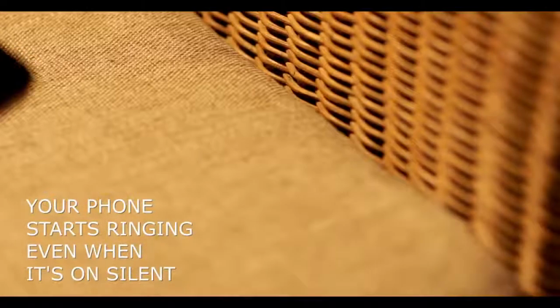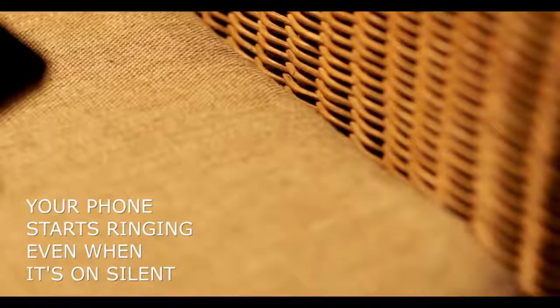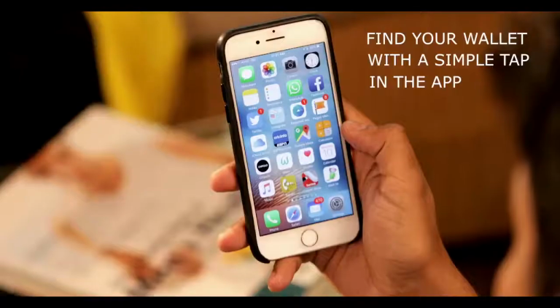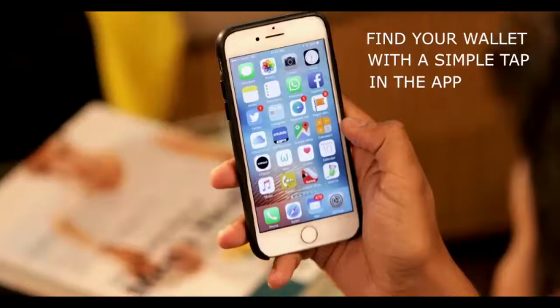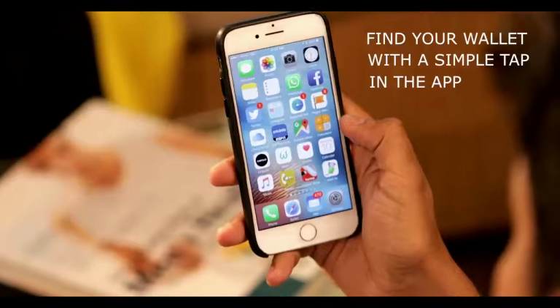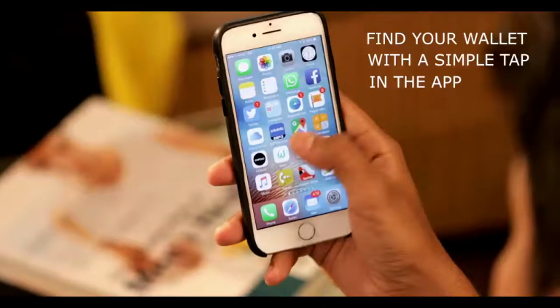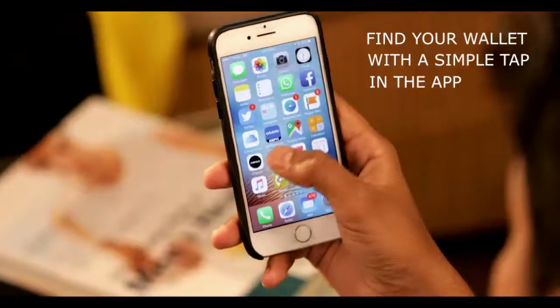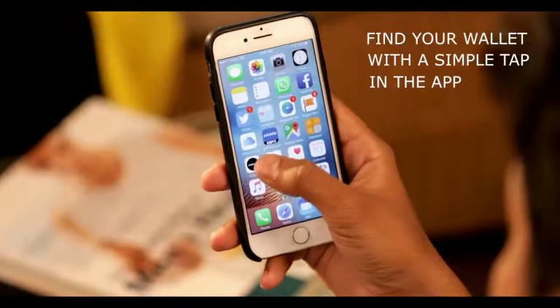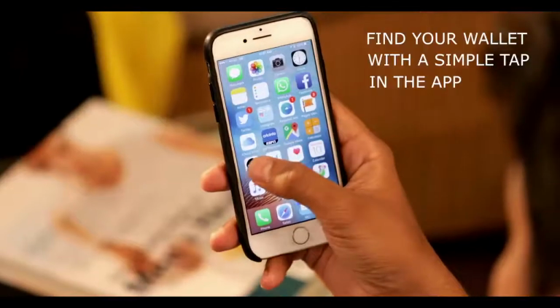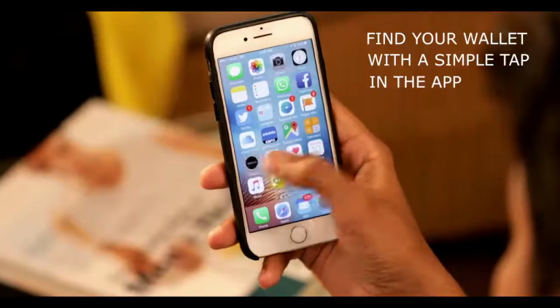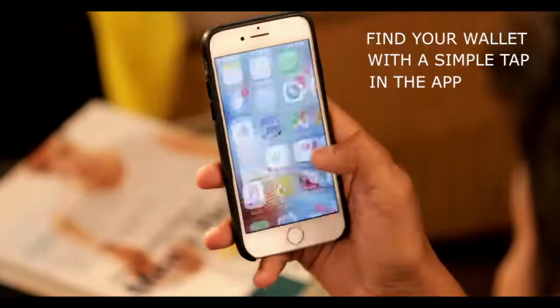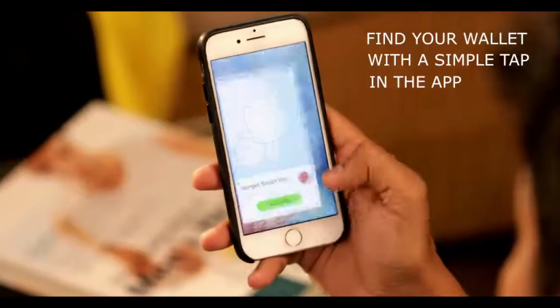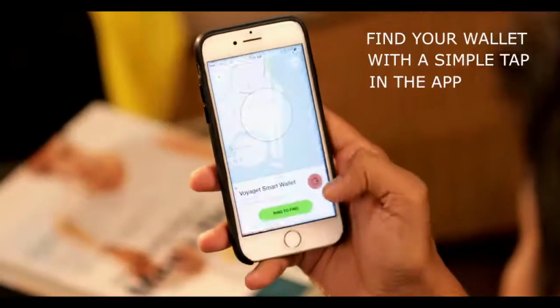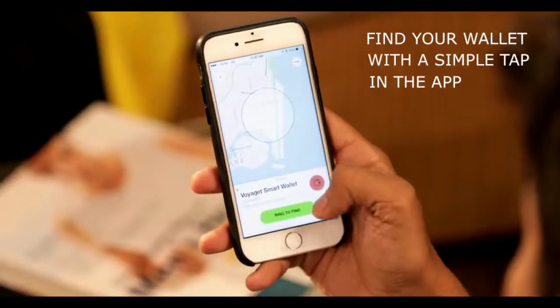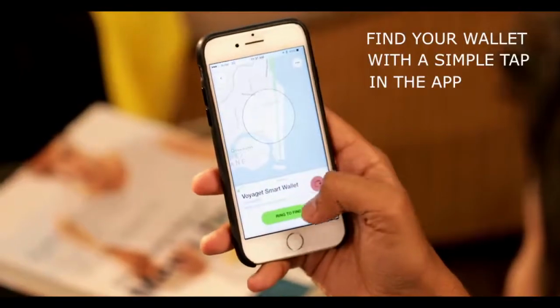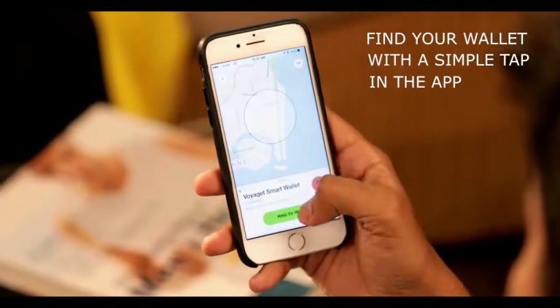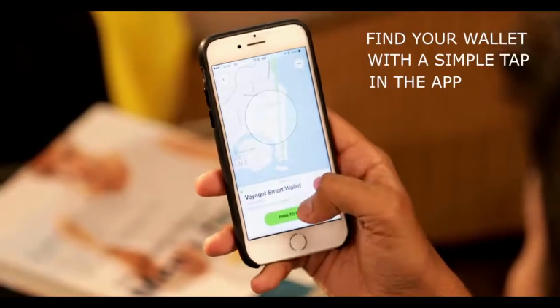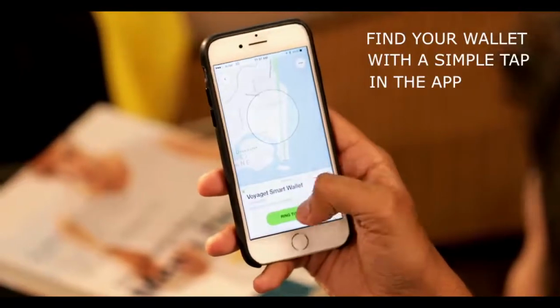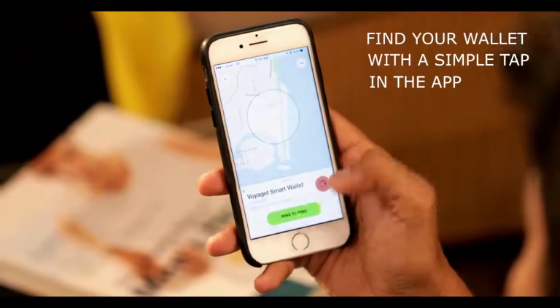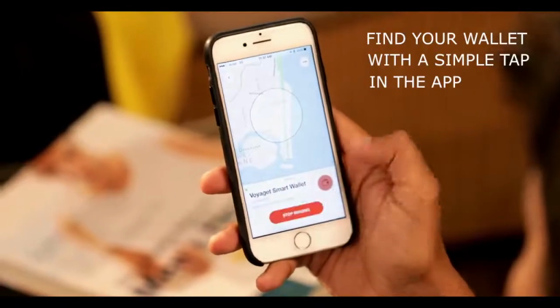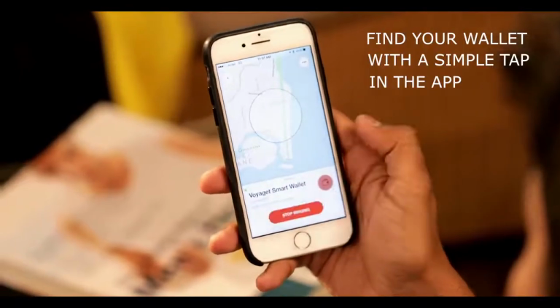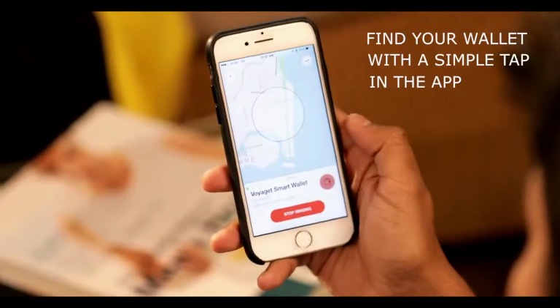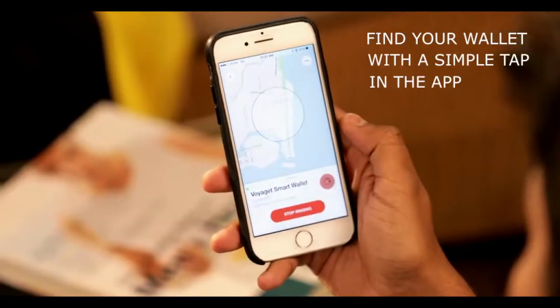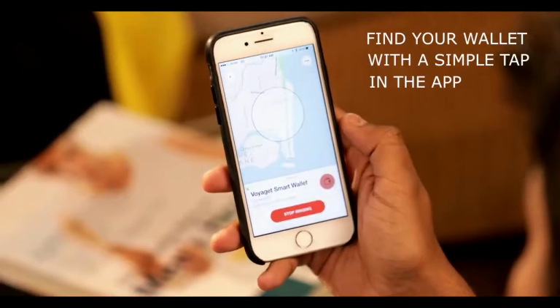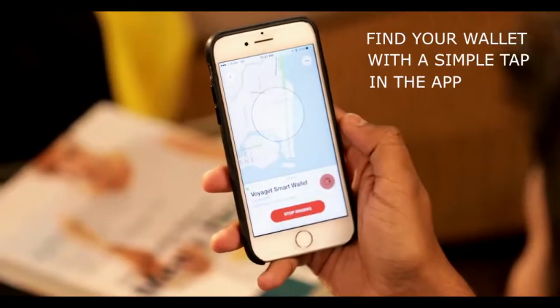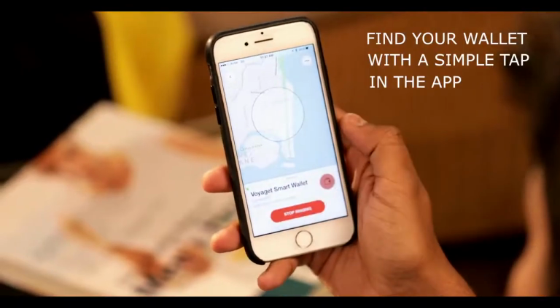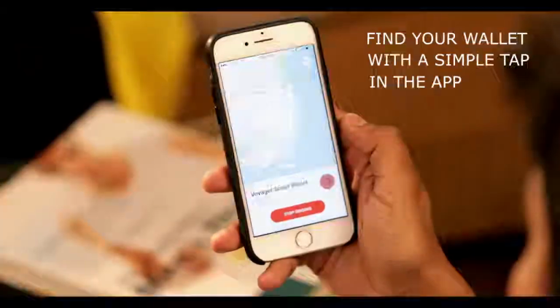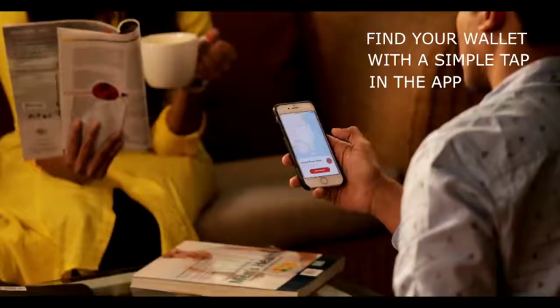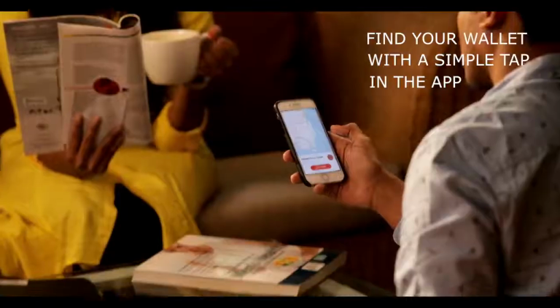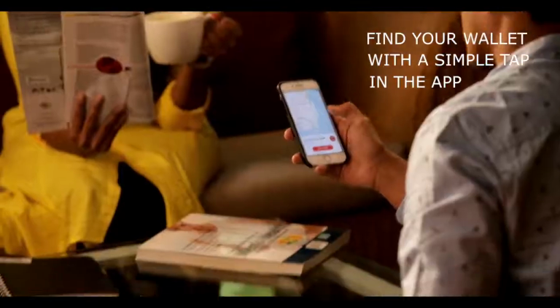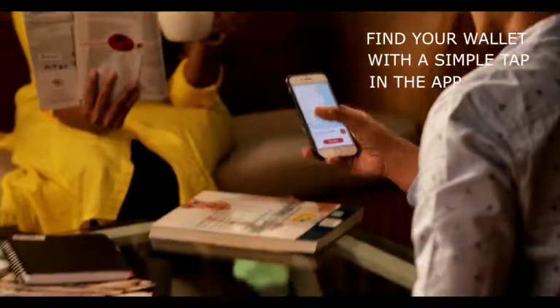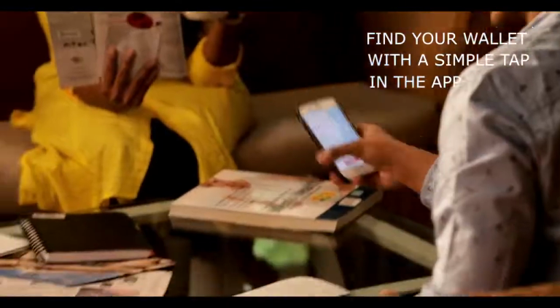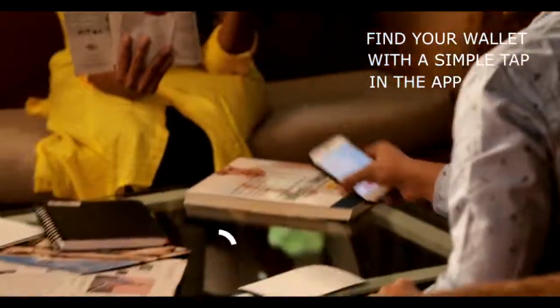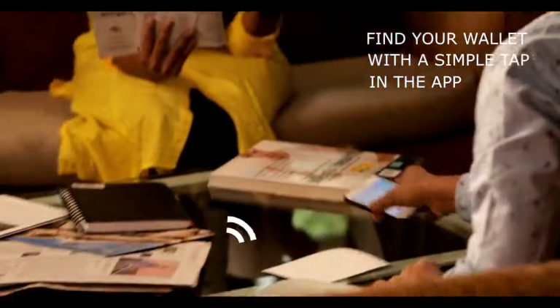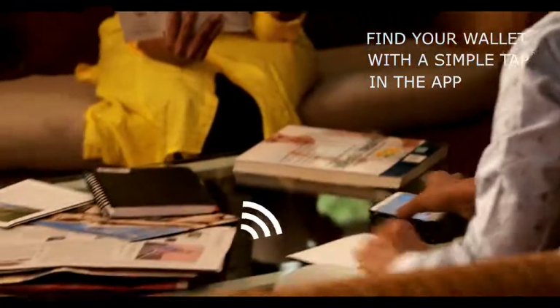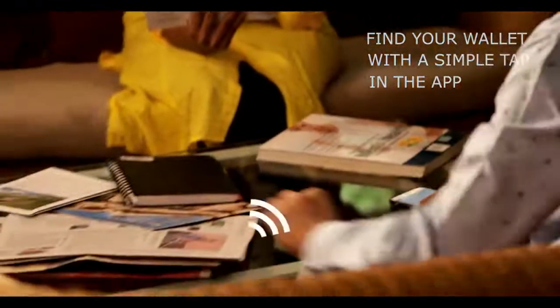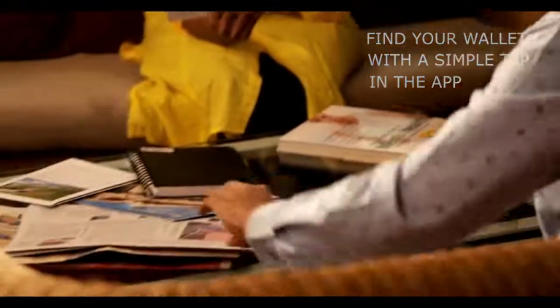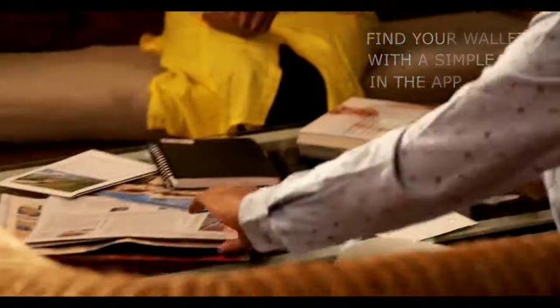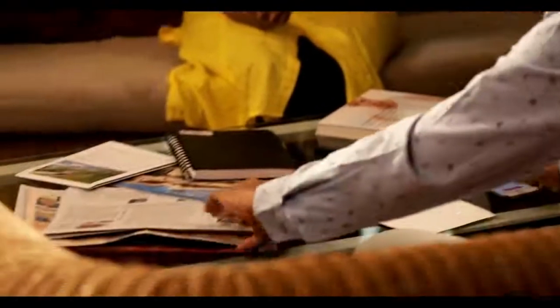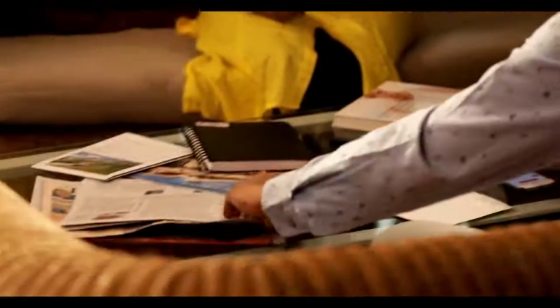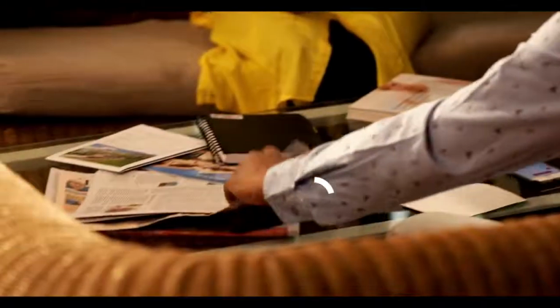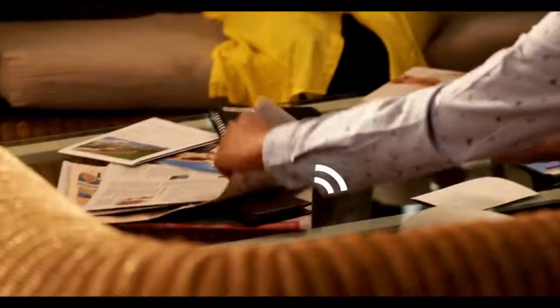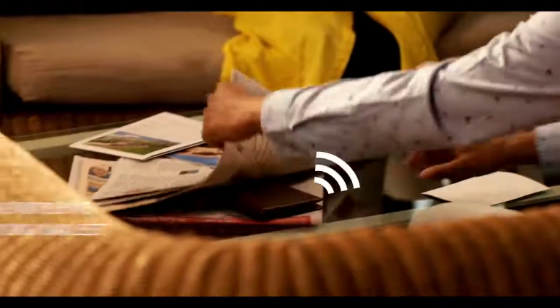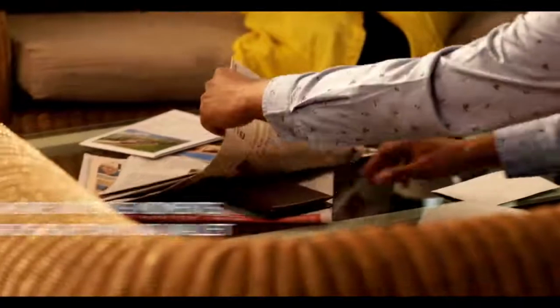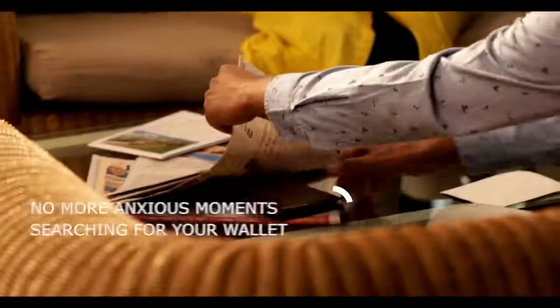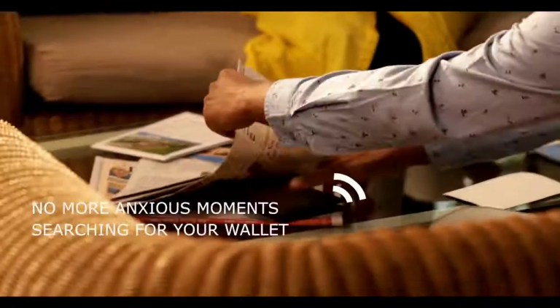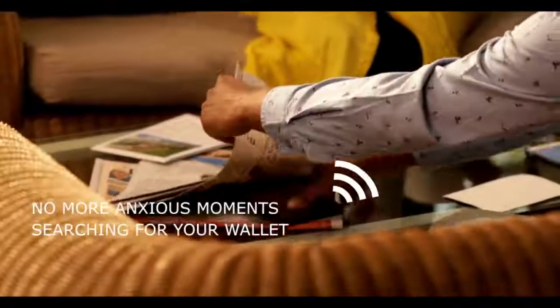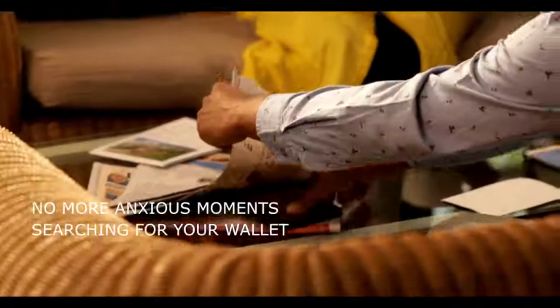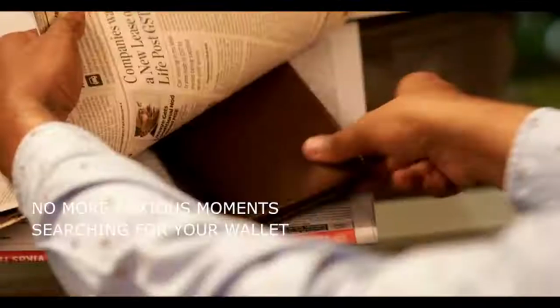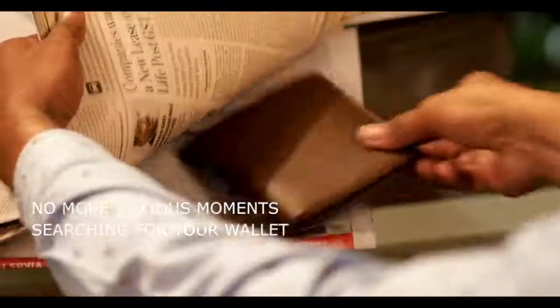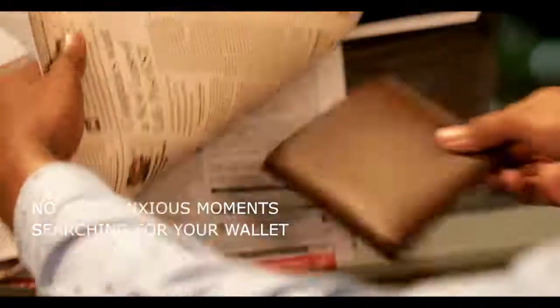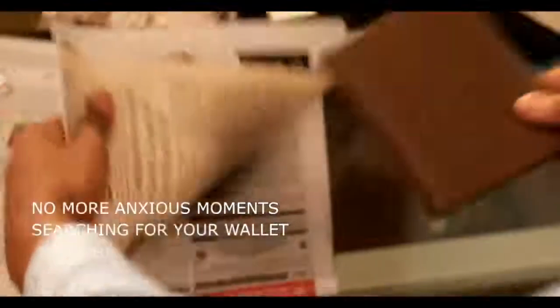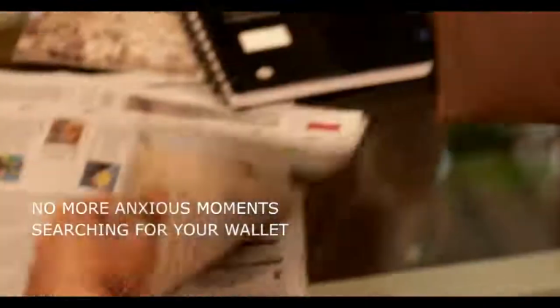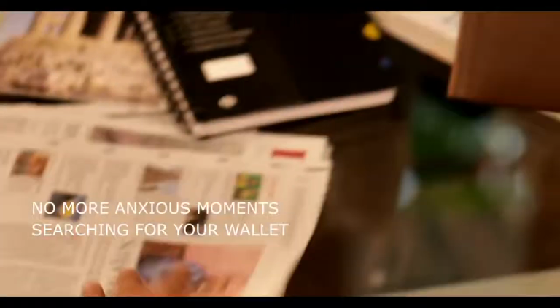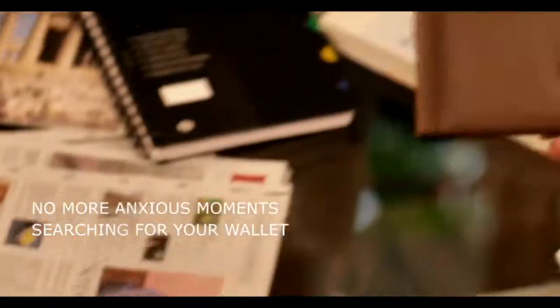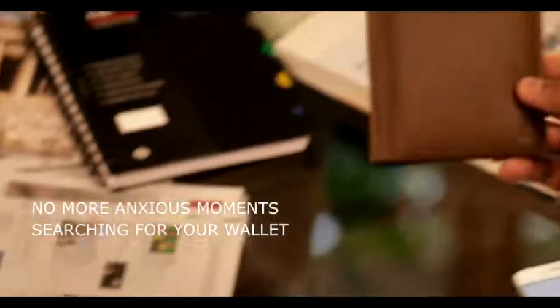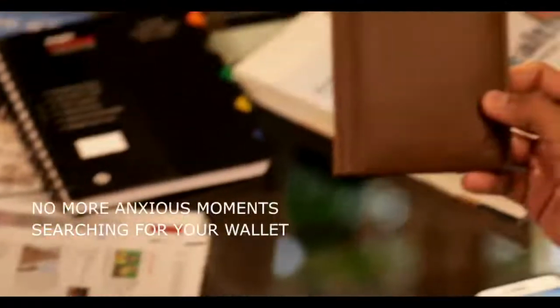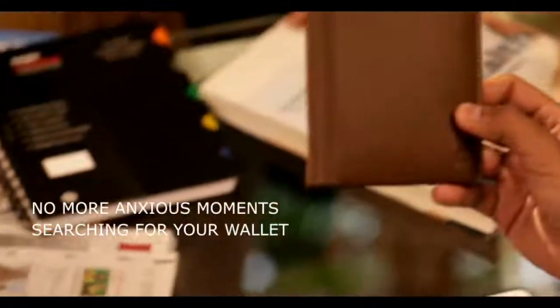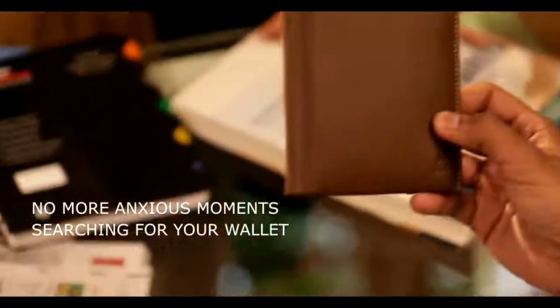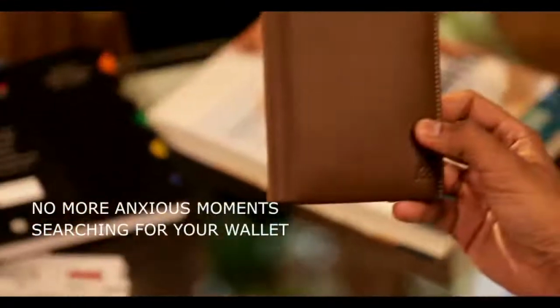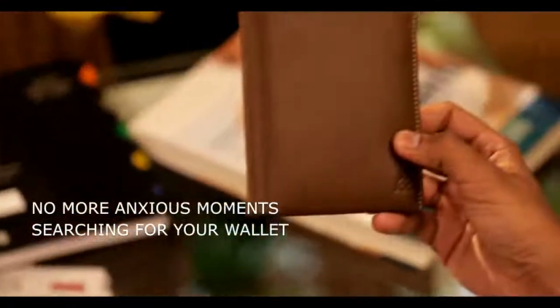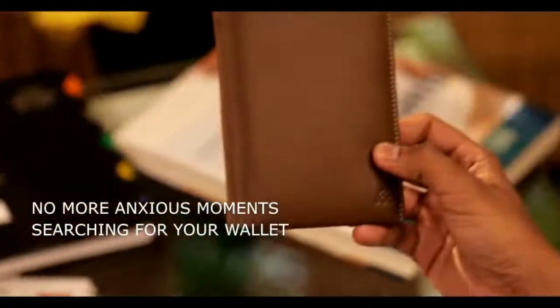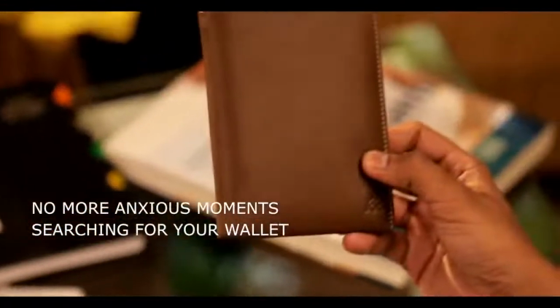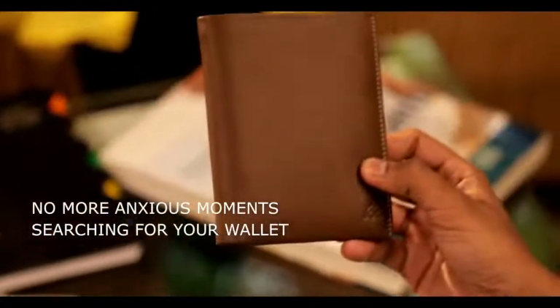You can also find your wallet by simply tapping the ring button in the Chipolo app. No more anxious moments searching for your misplaced wallet.